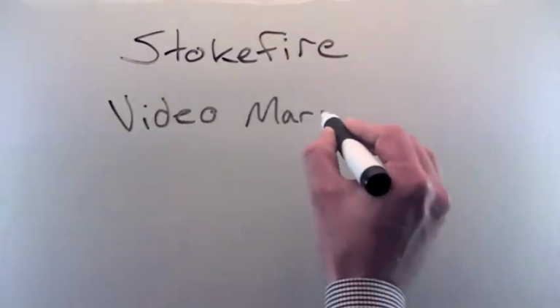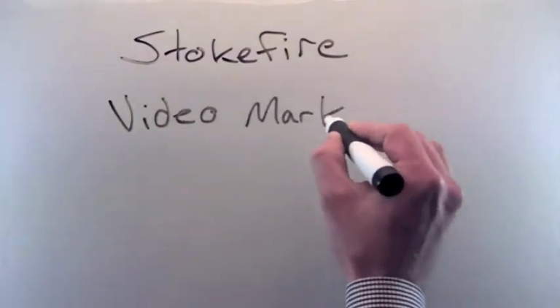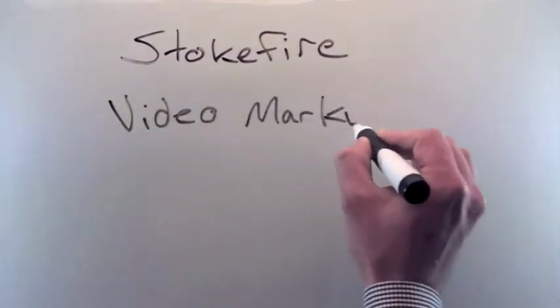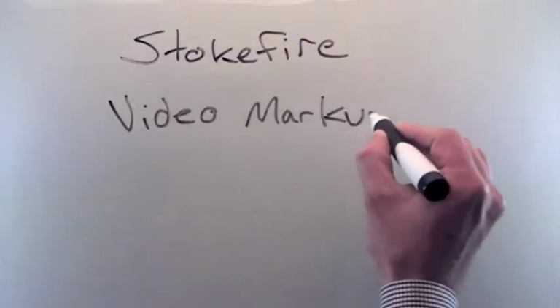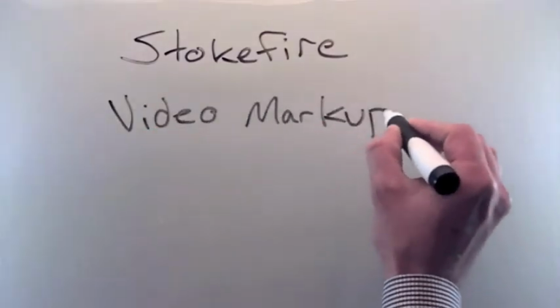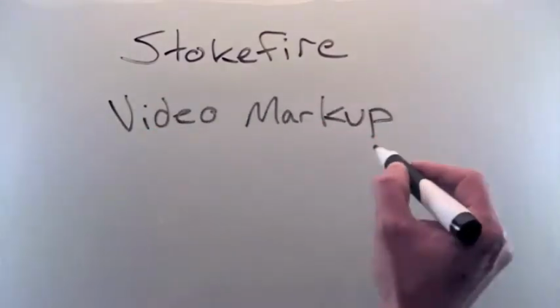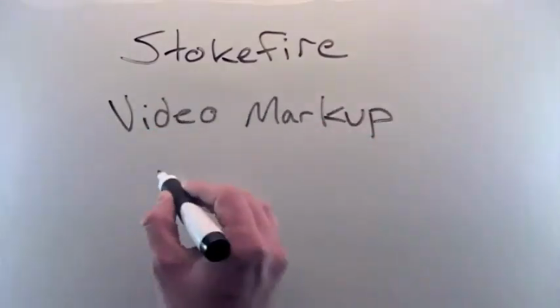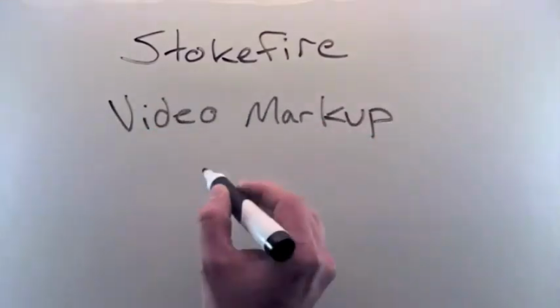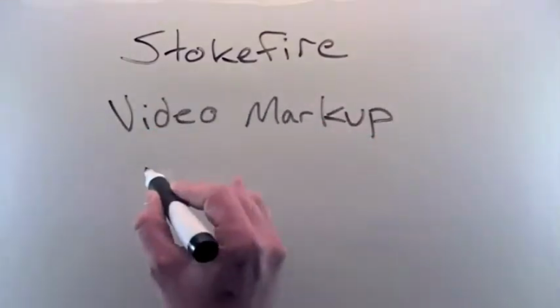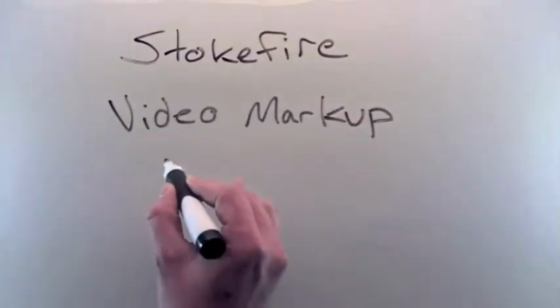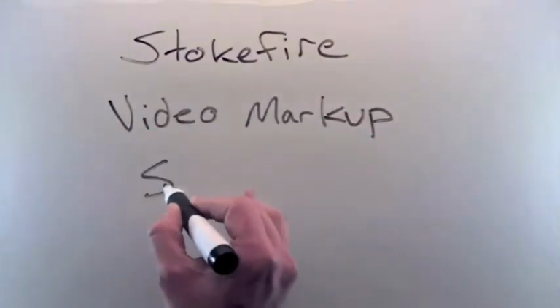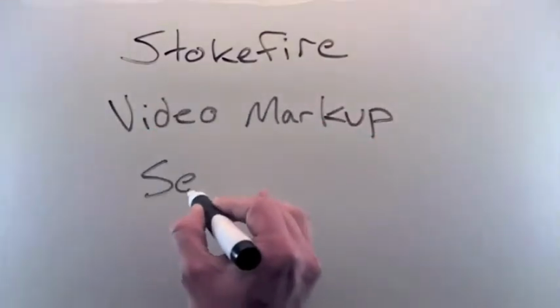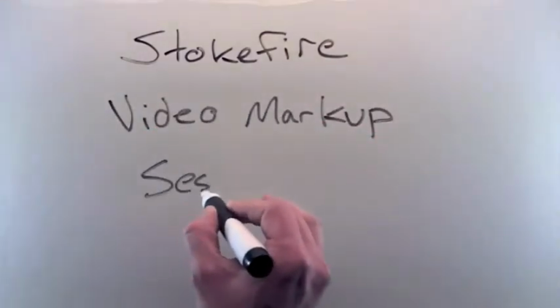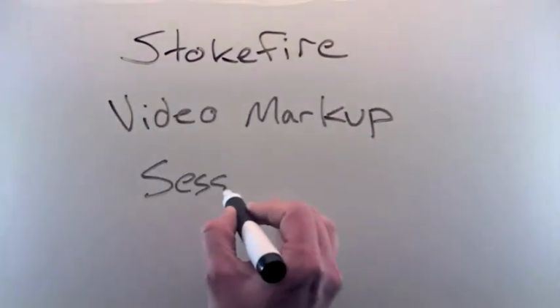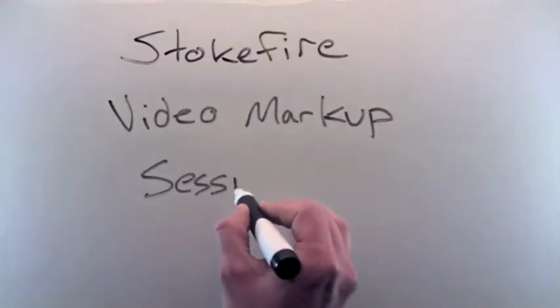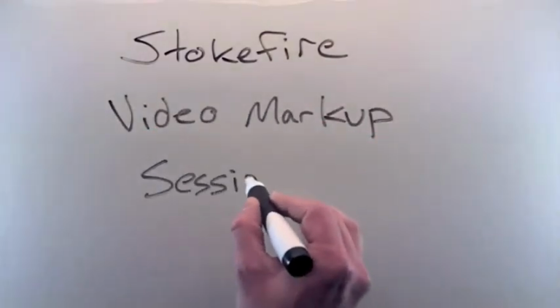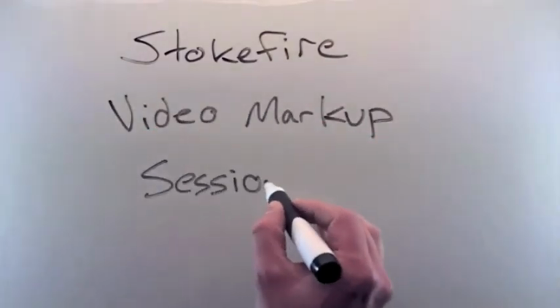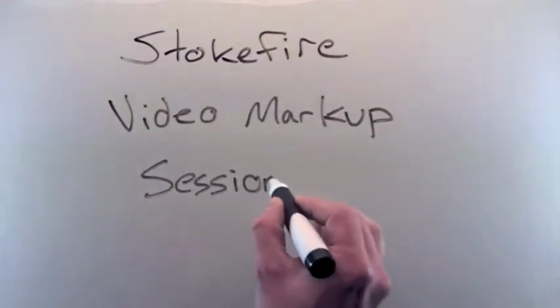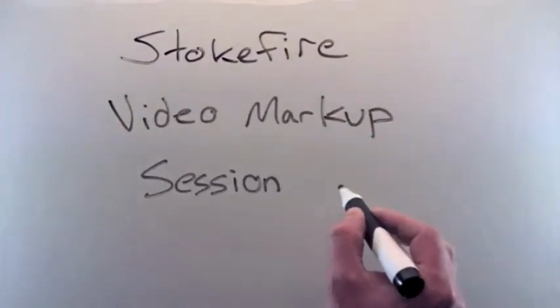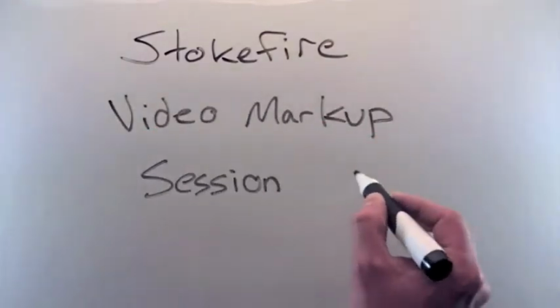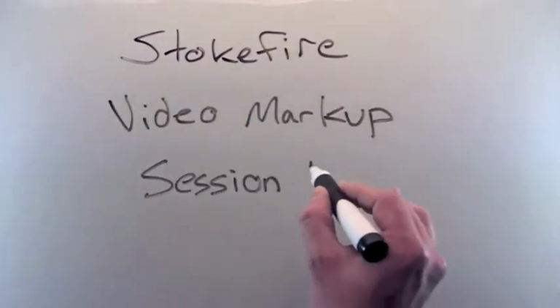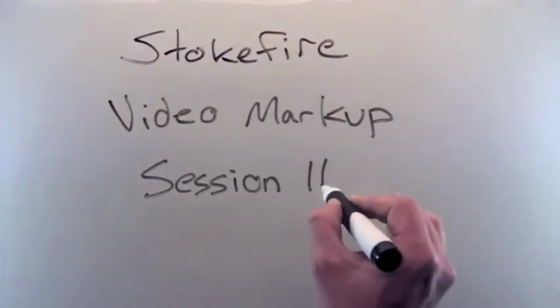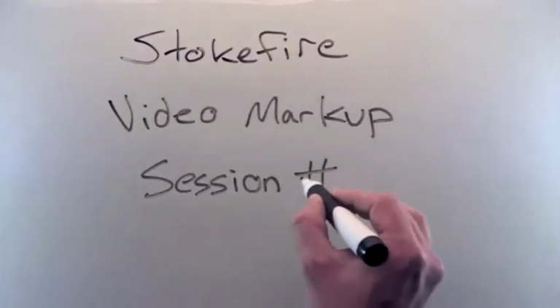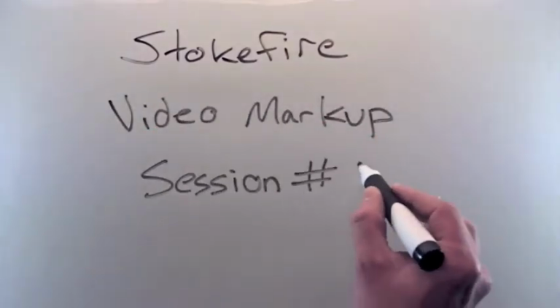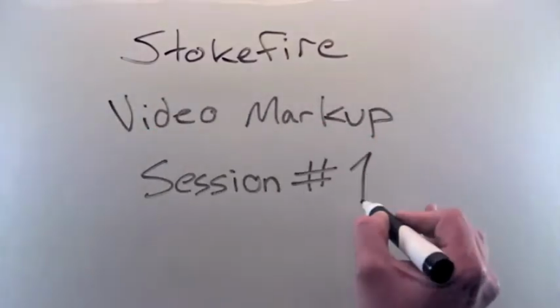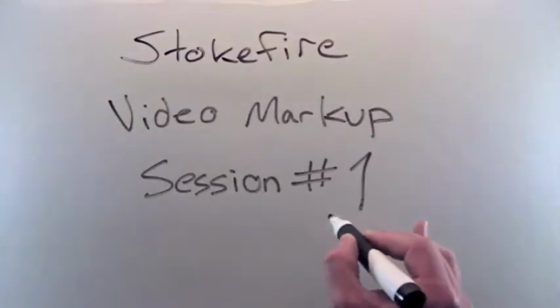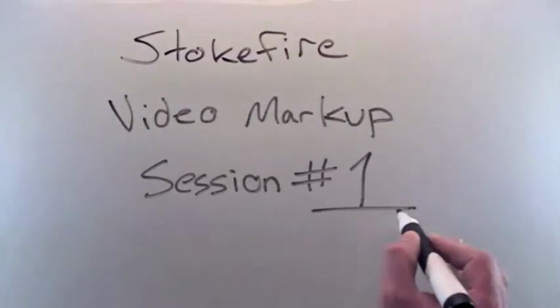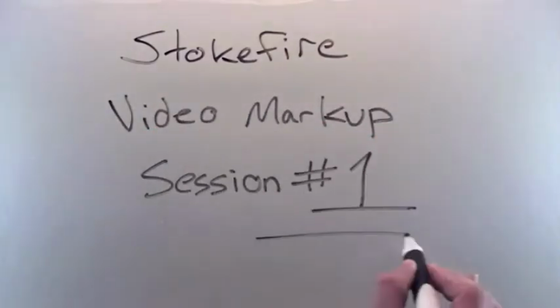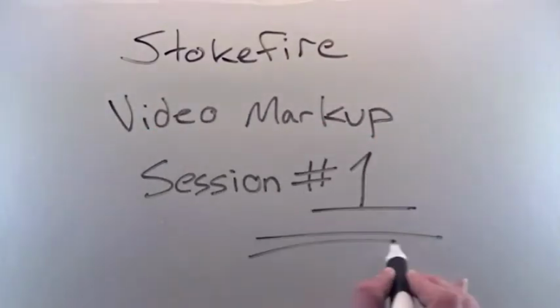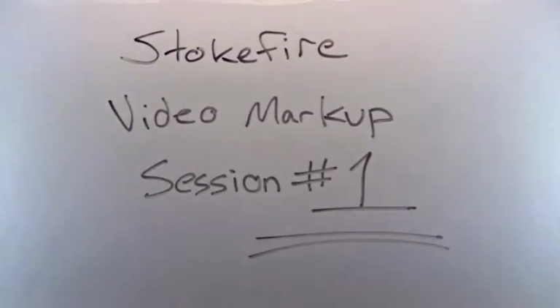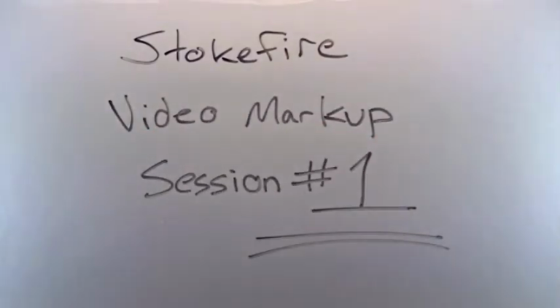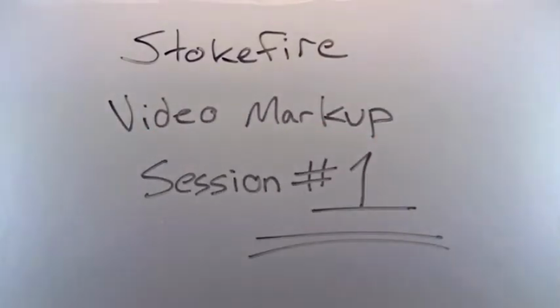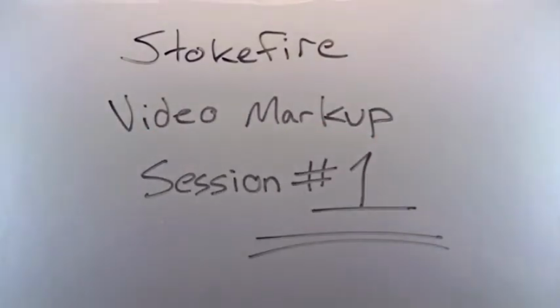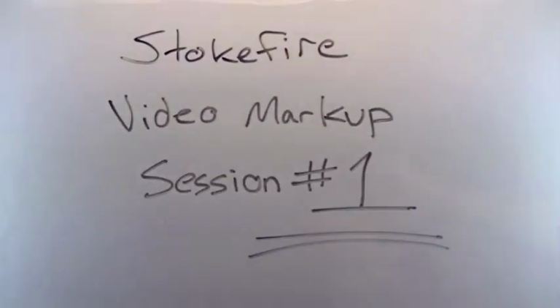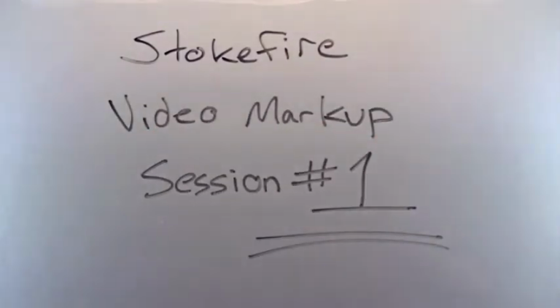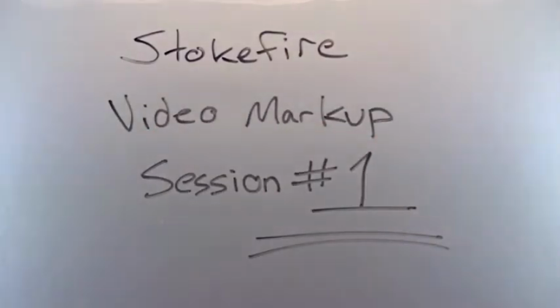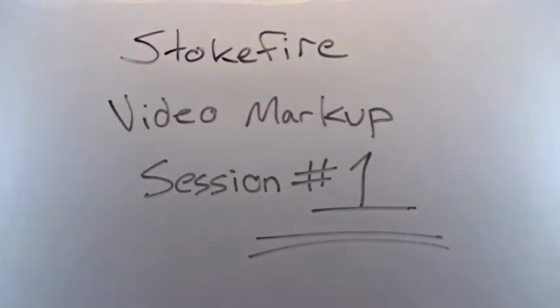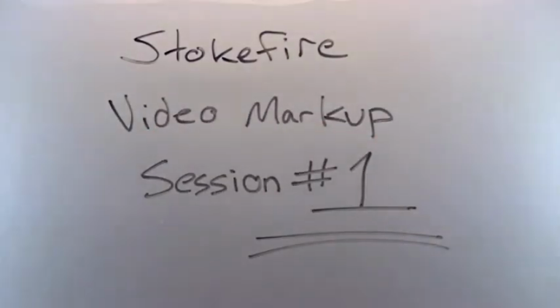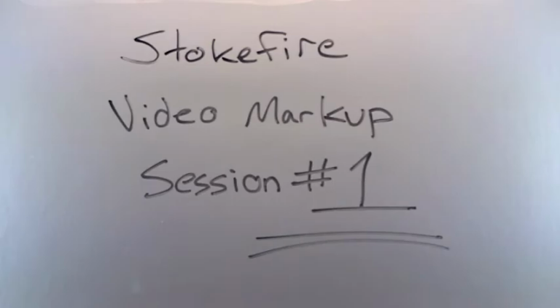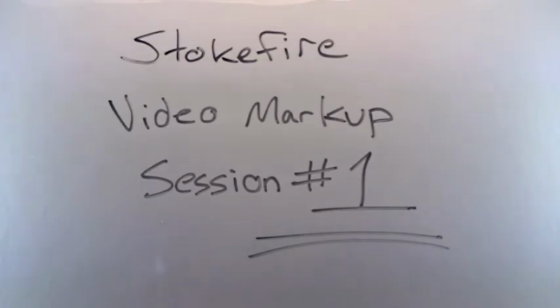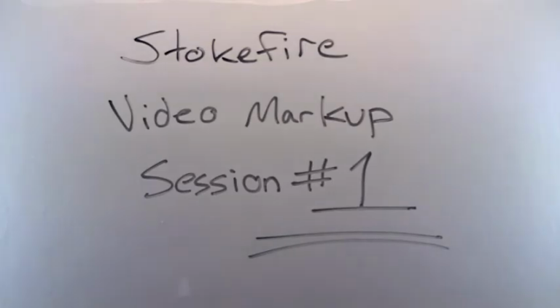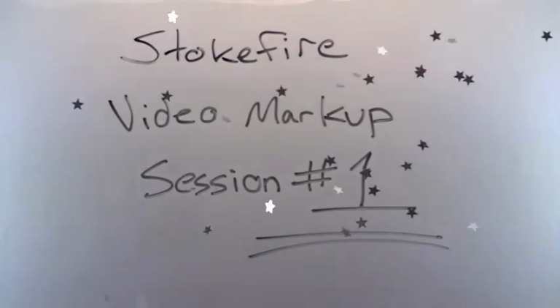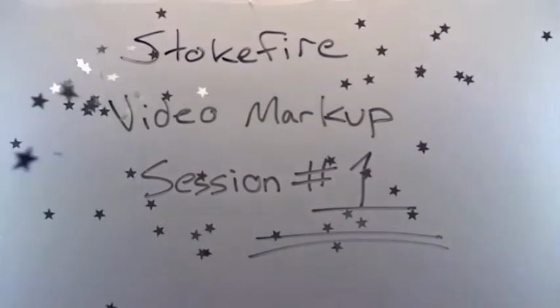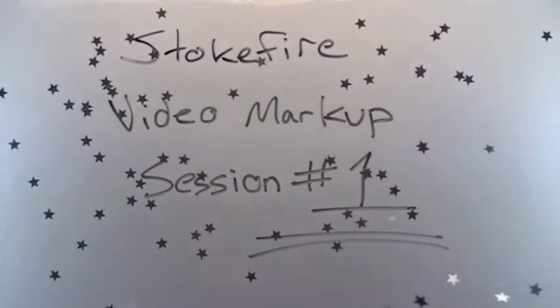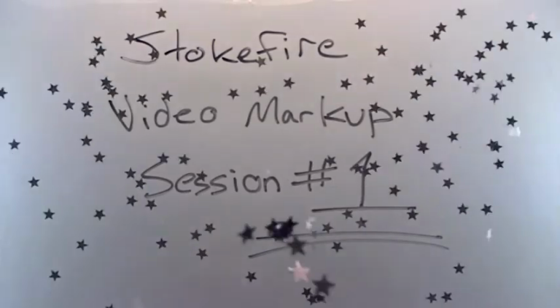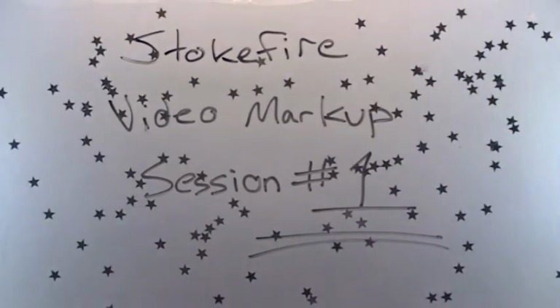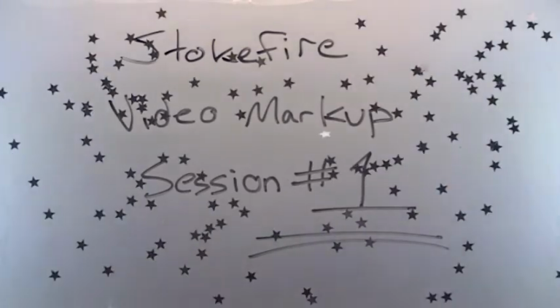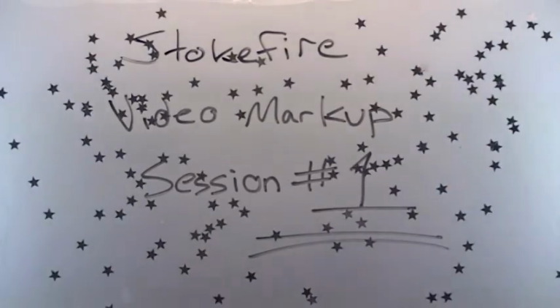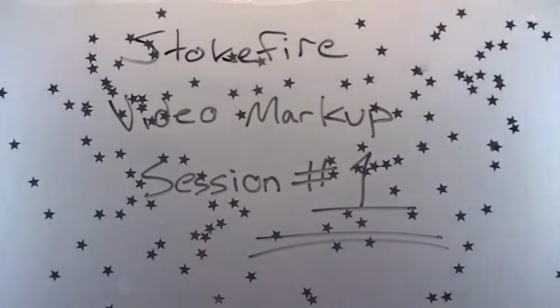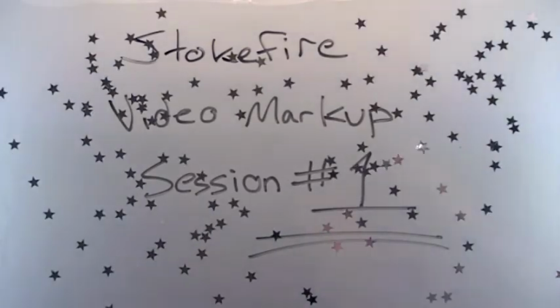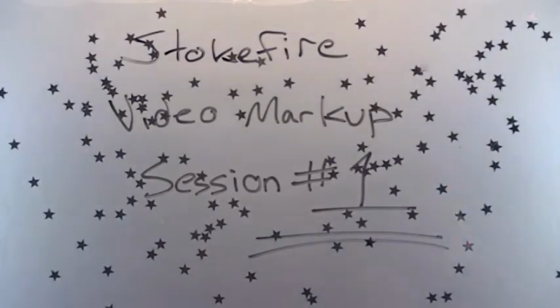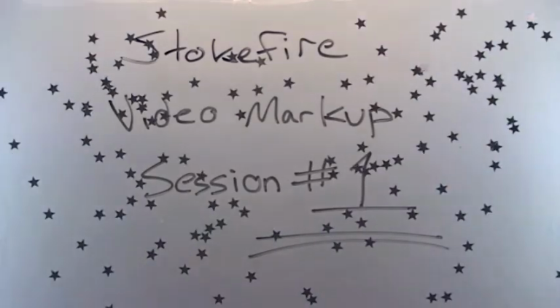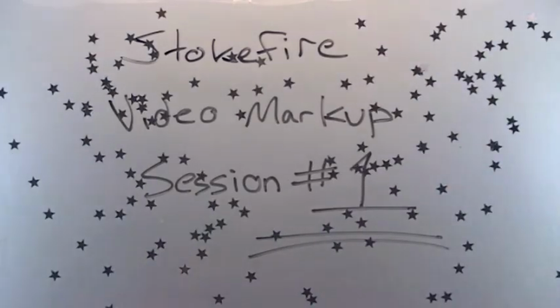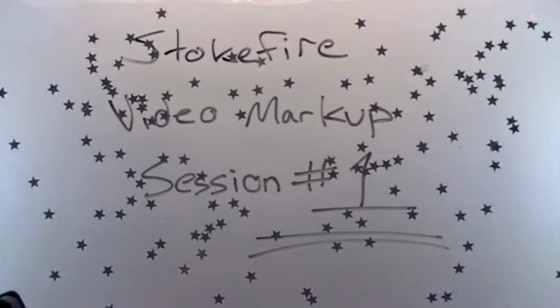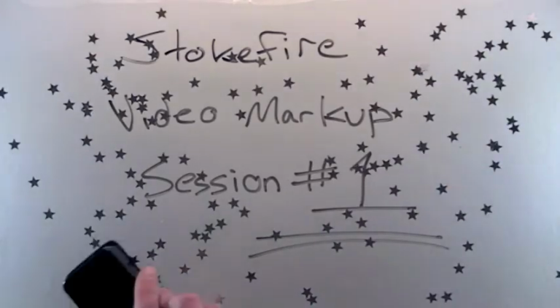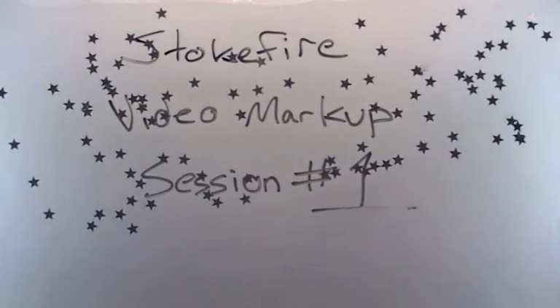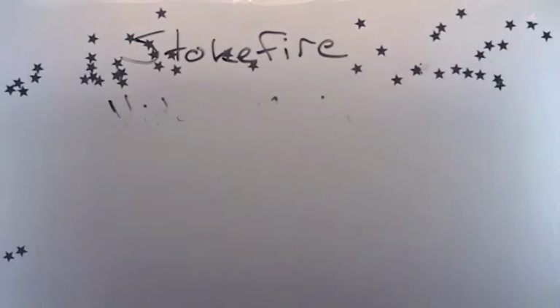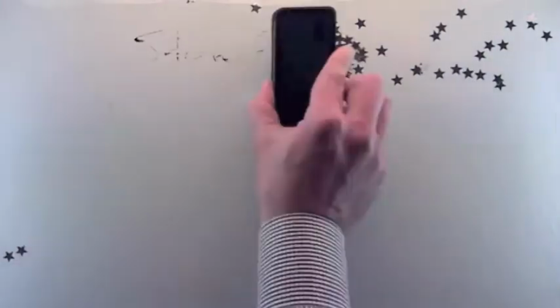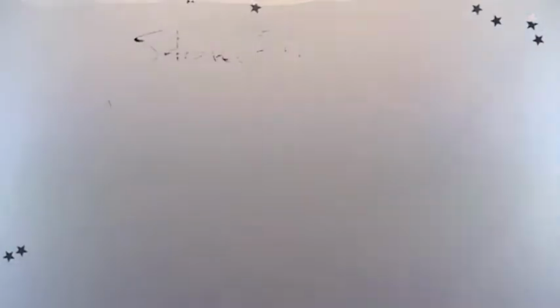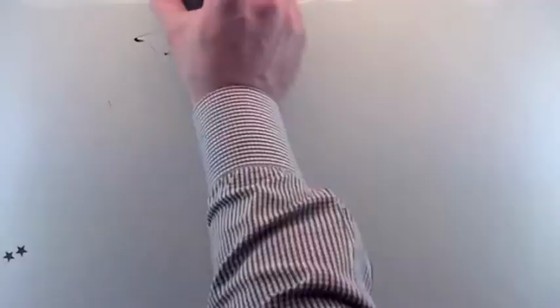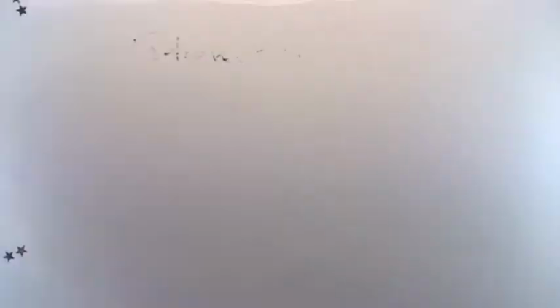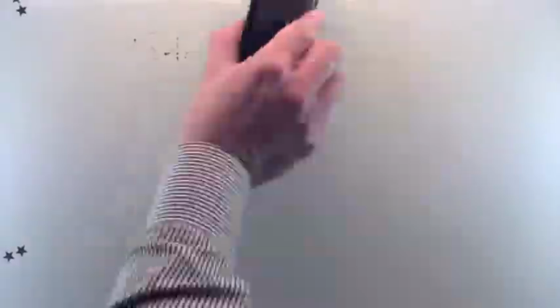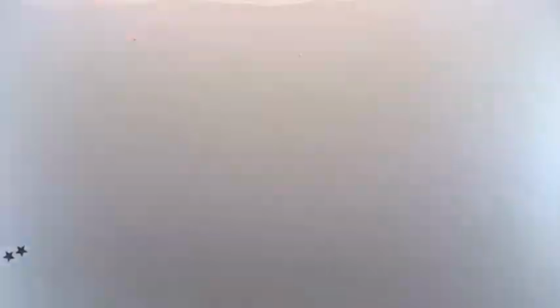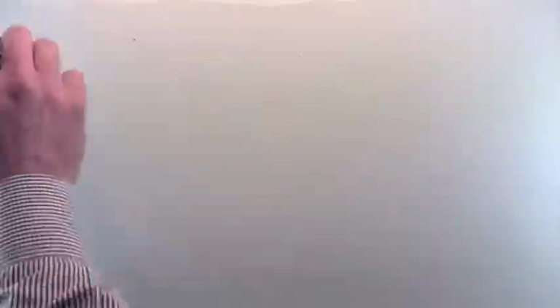Hi, my name is Tate Linden, Chief Creative at Stokefire. Welcome to our inaugural video markup.